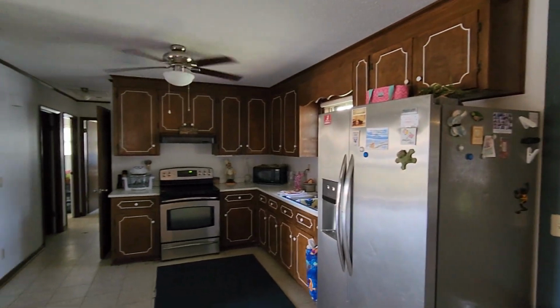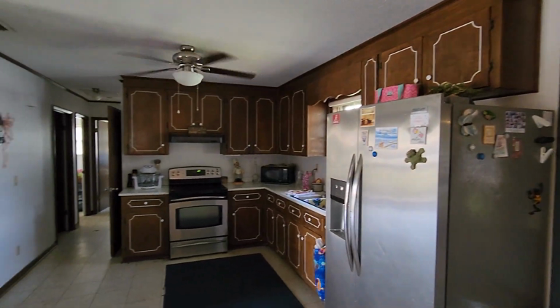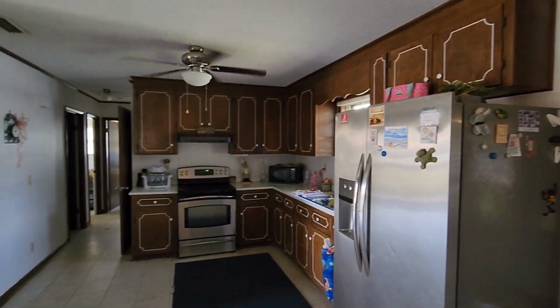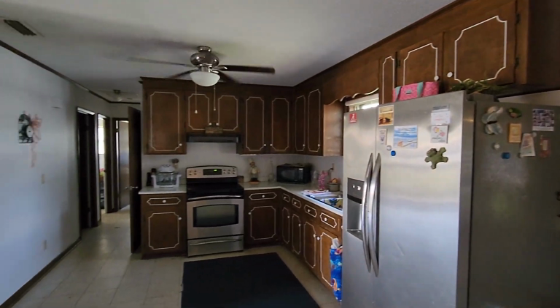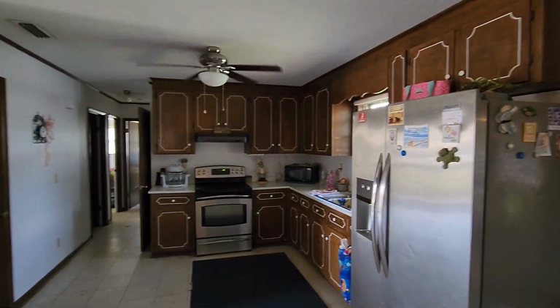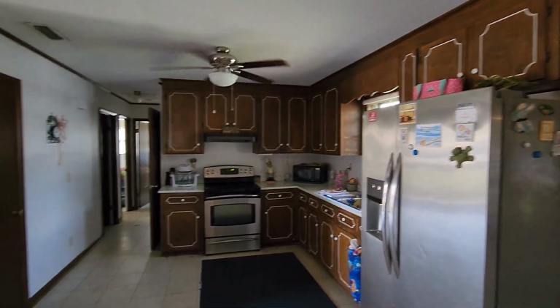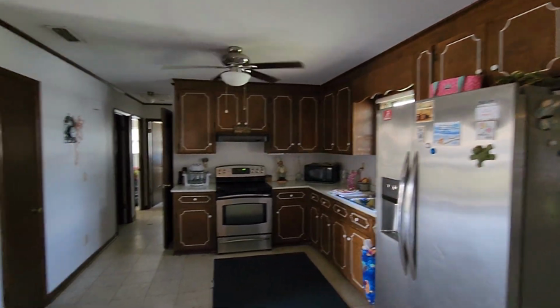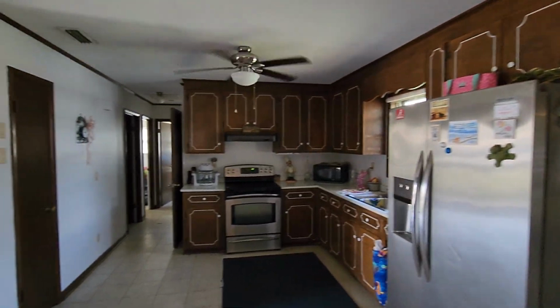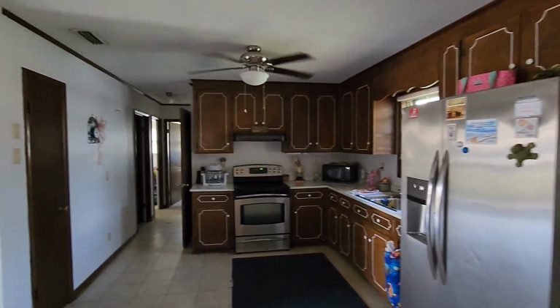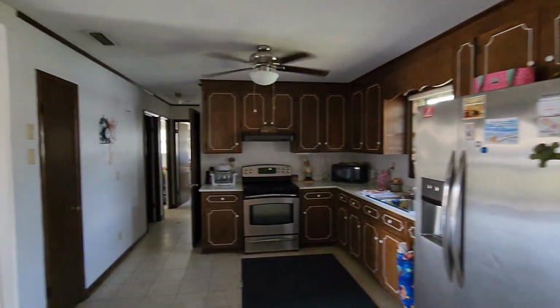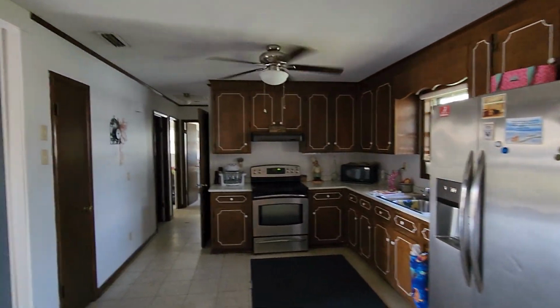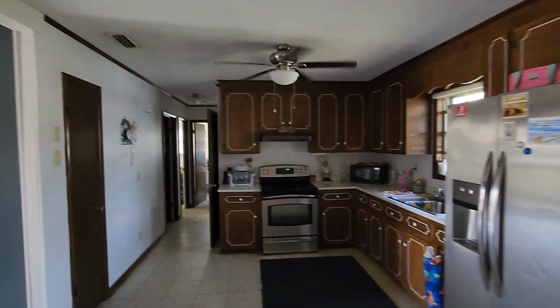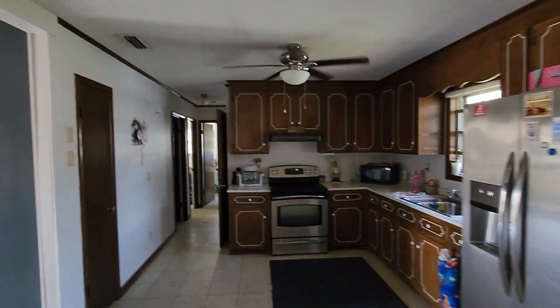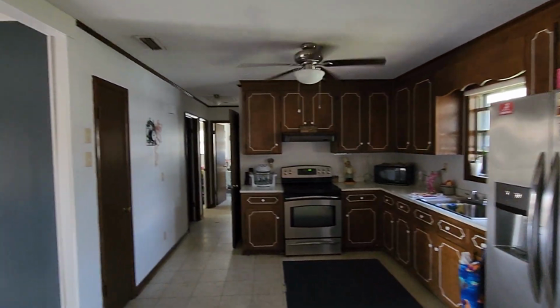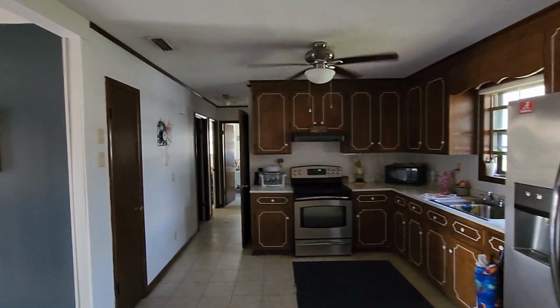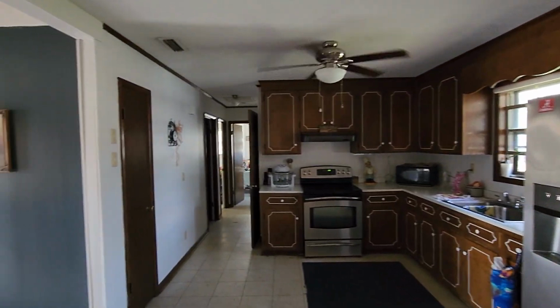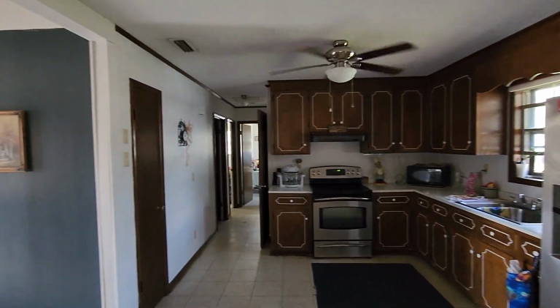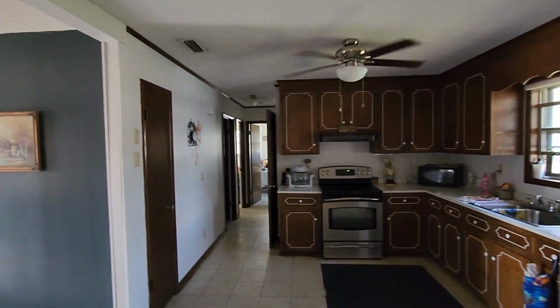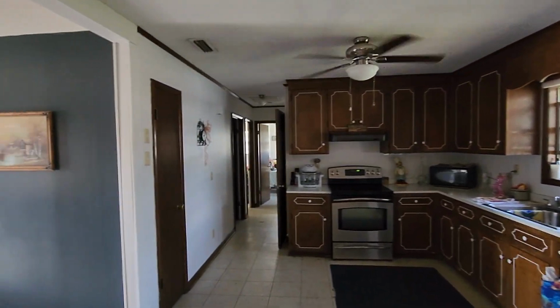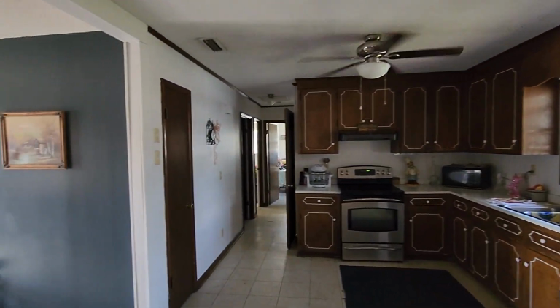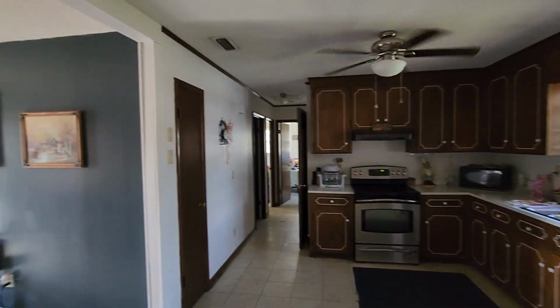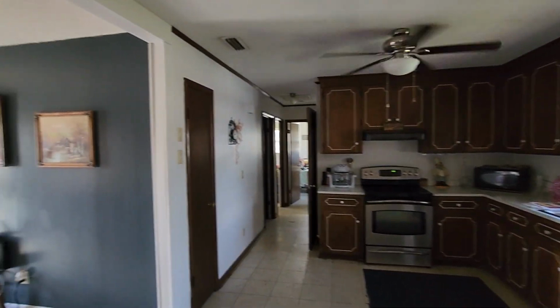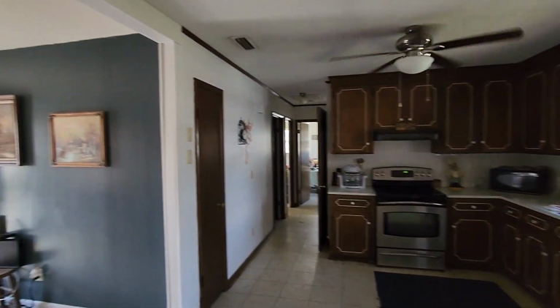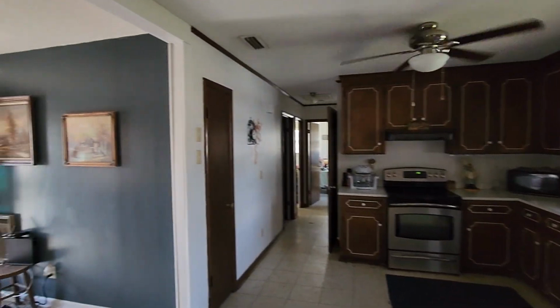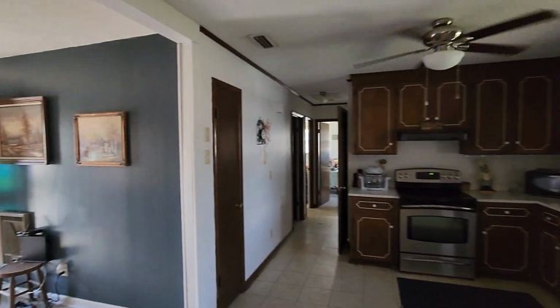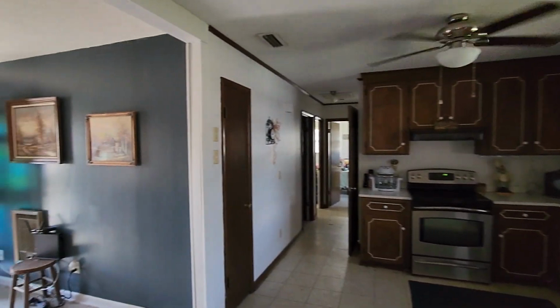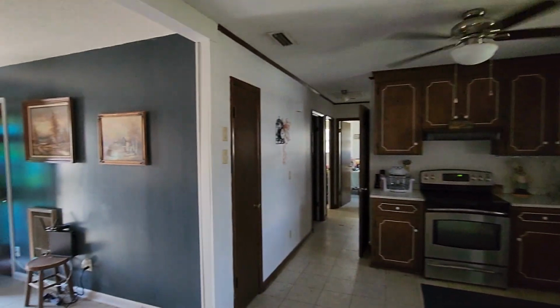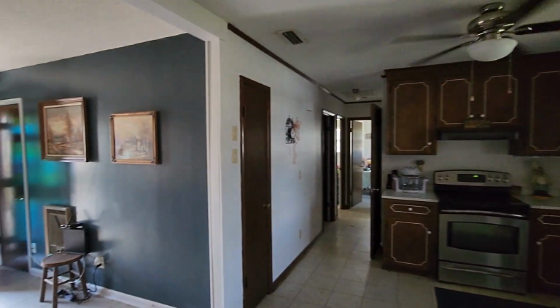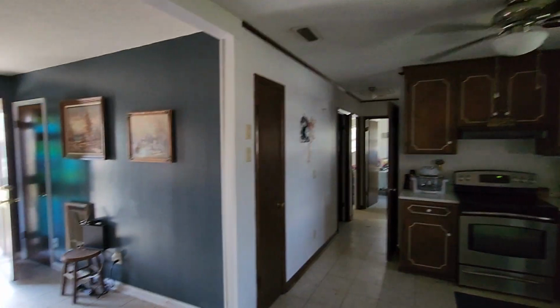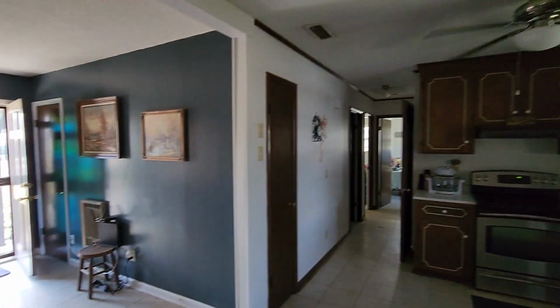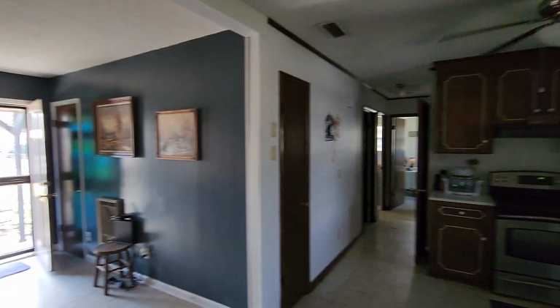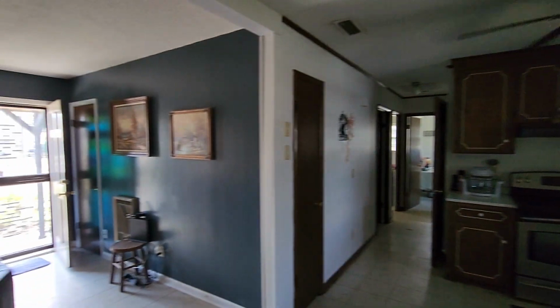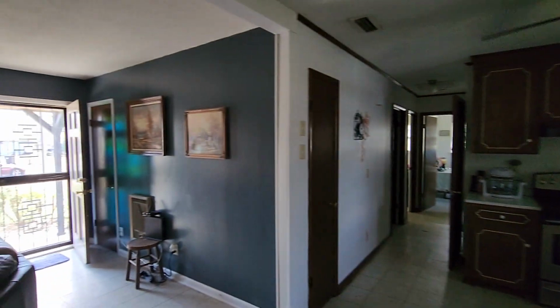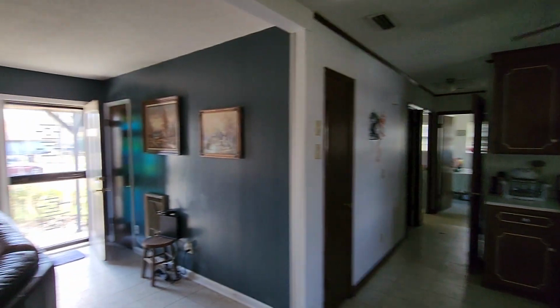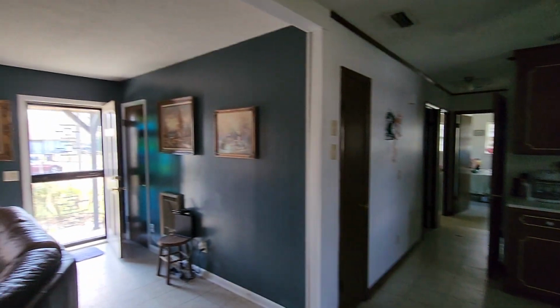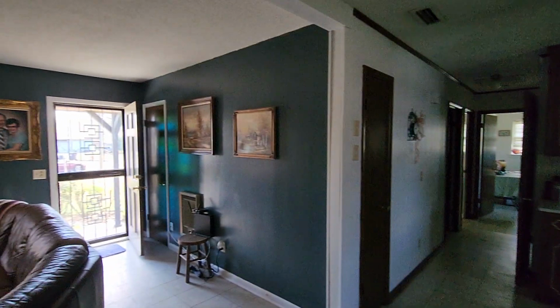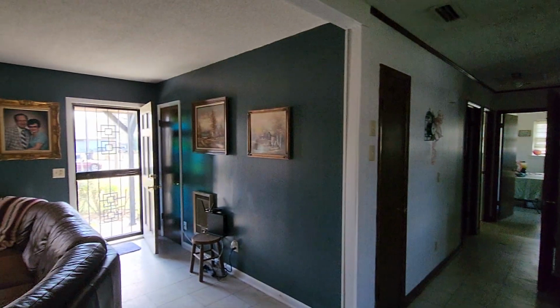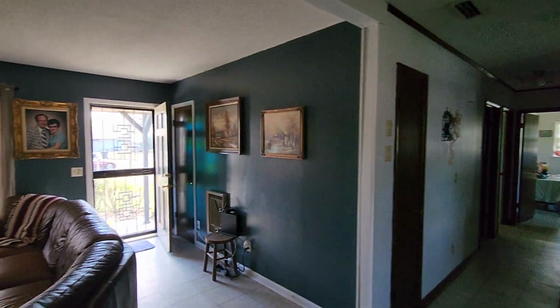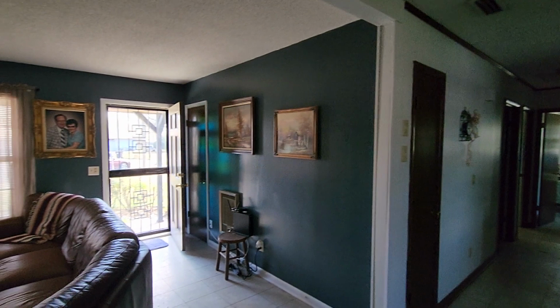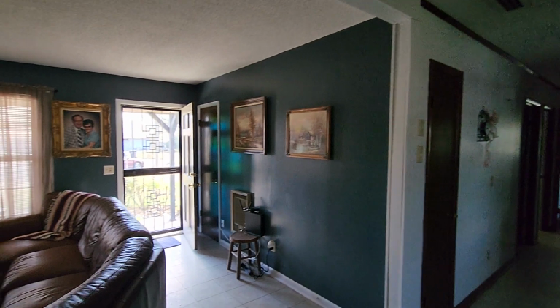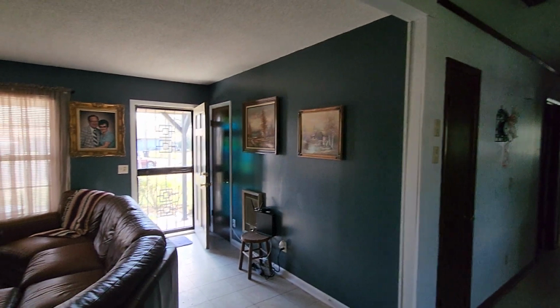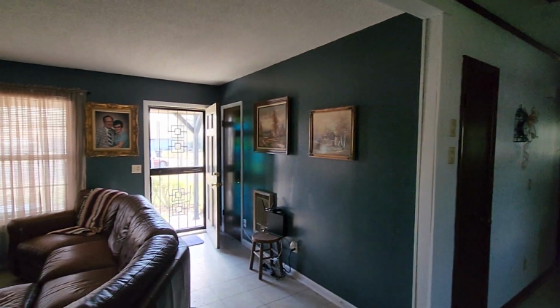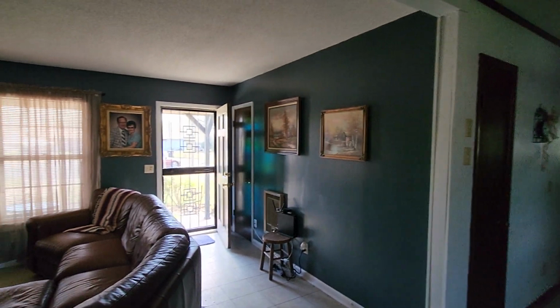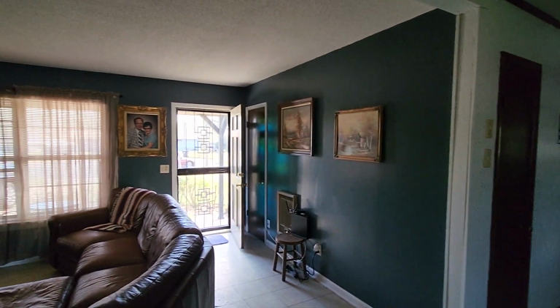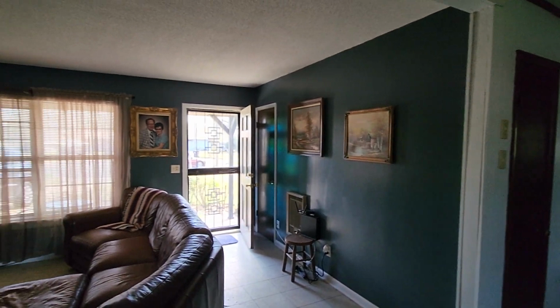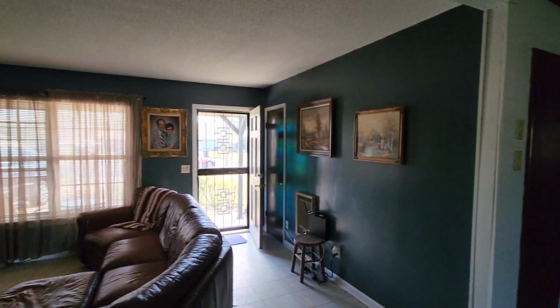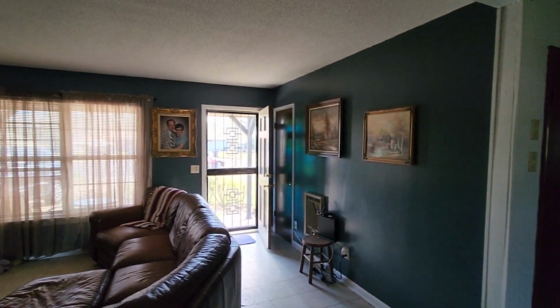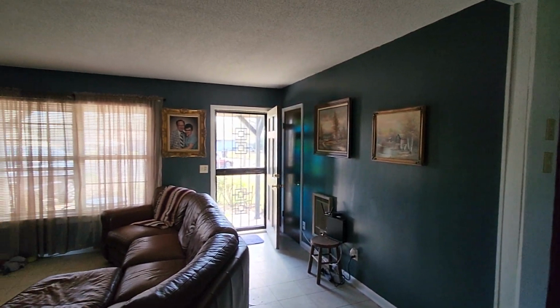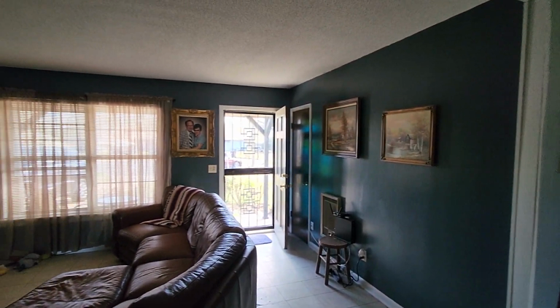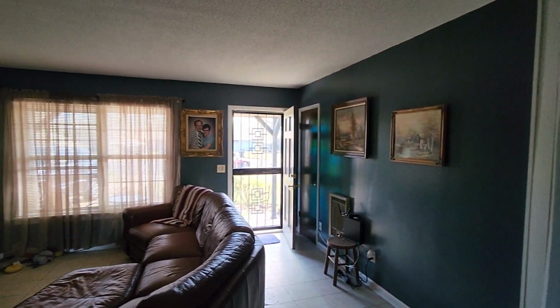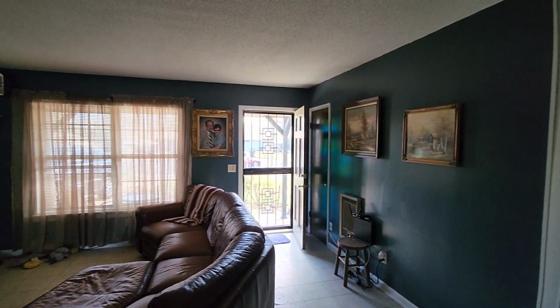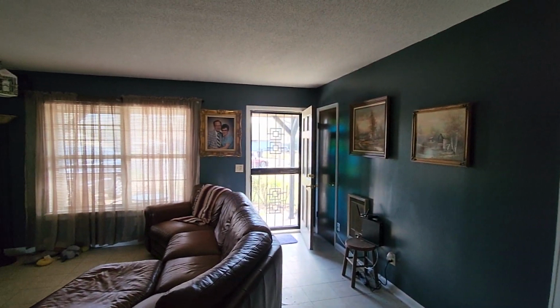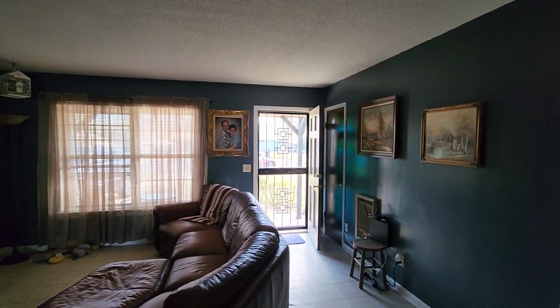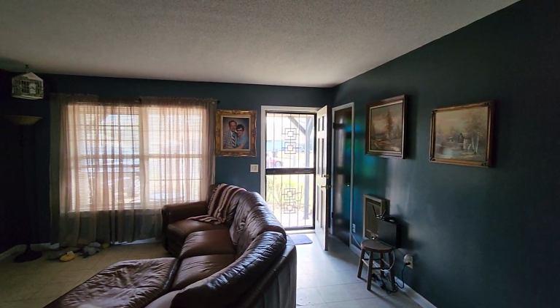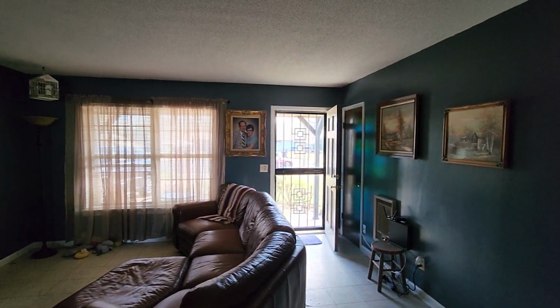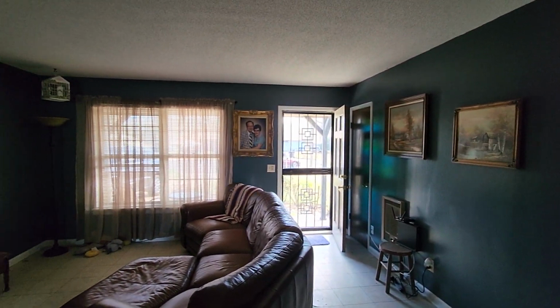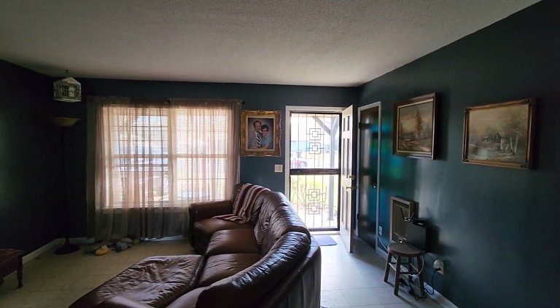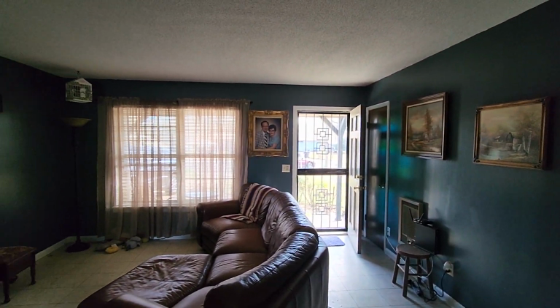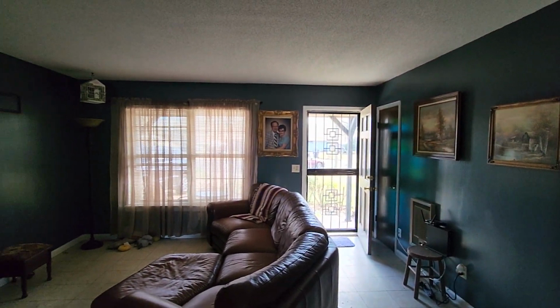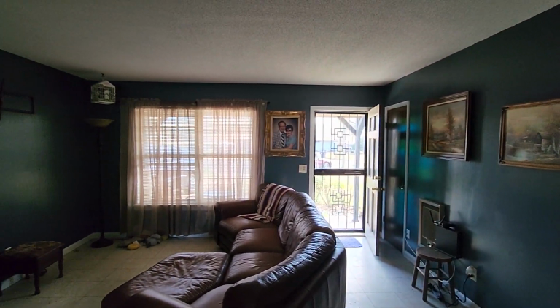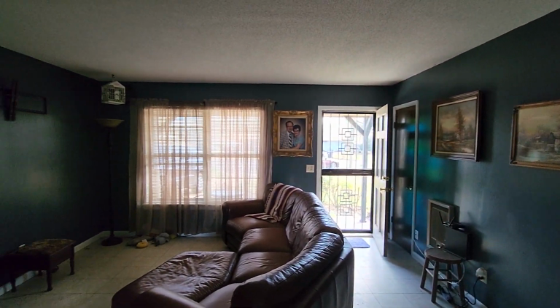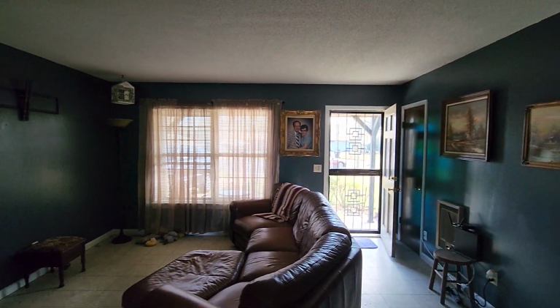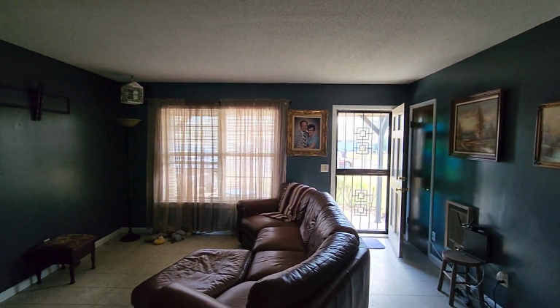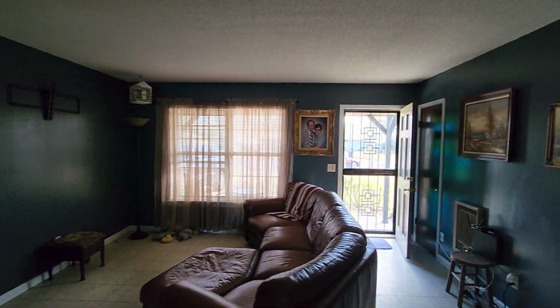So here's the kitchen. I'm just going to do a 360 so you guys can kind of see. Living room.